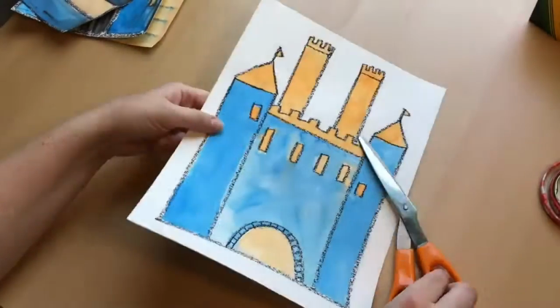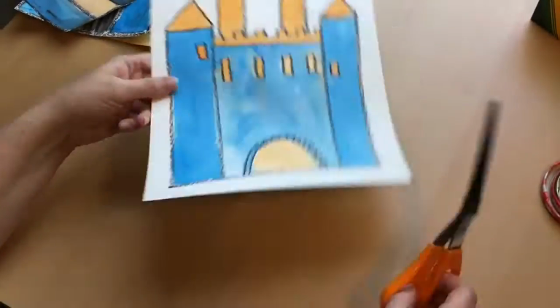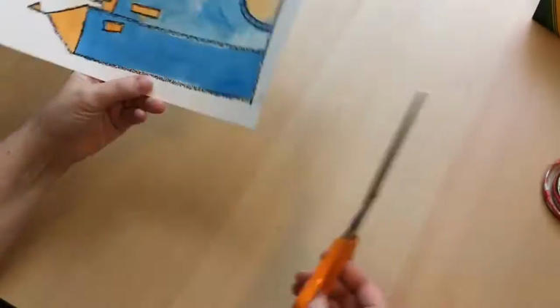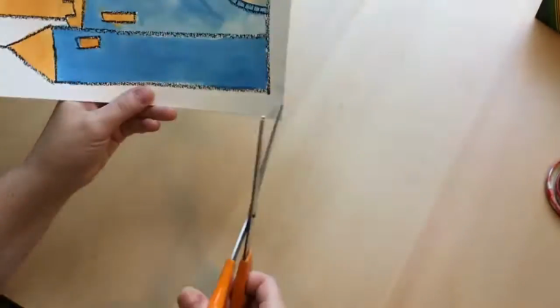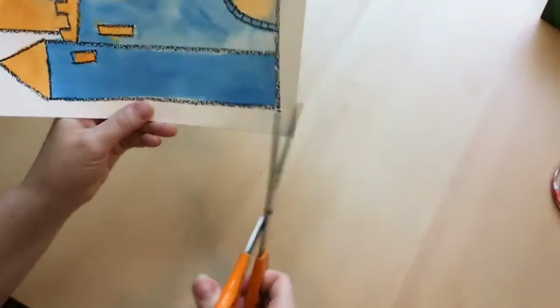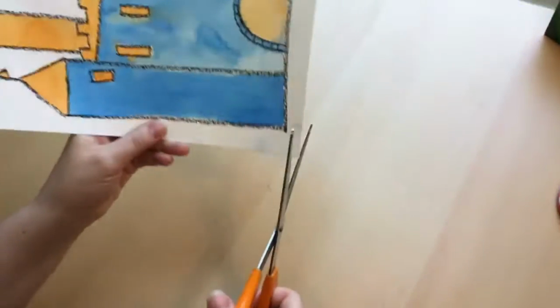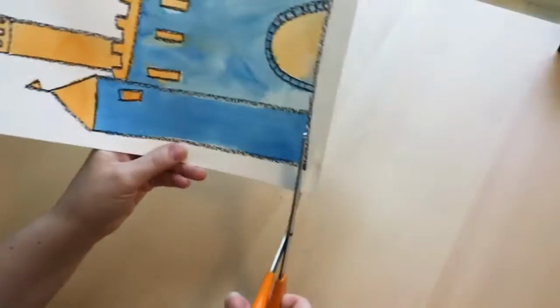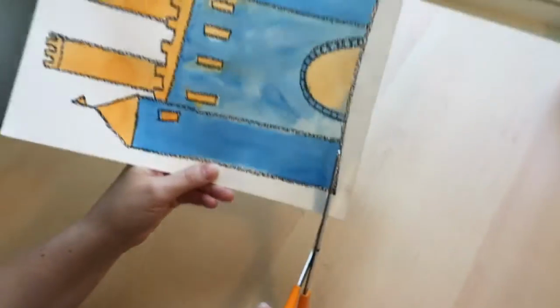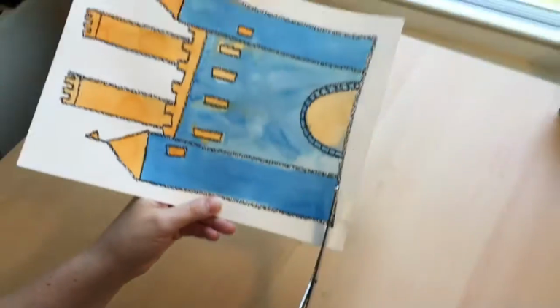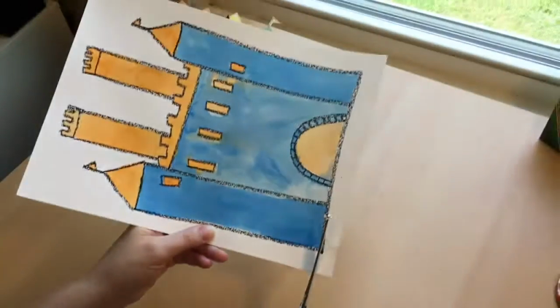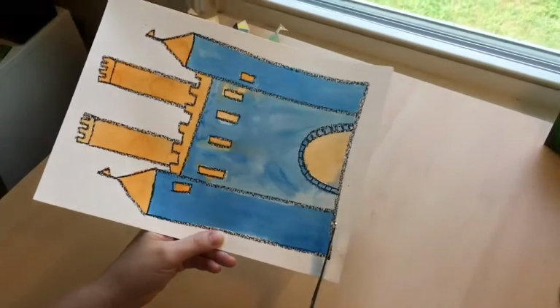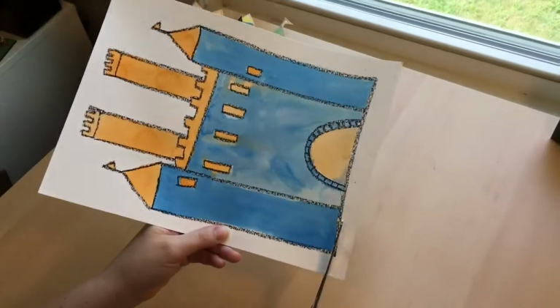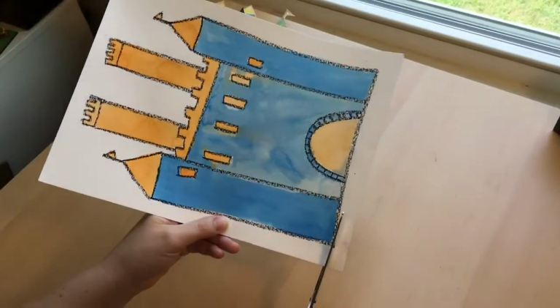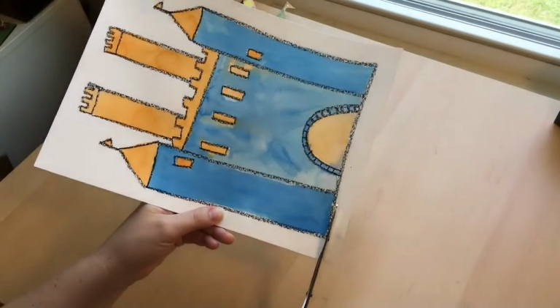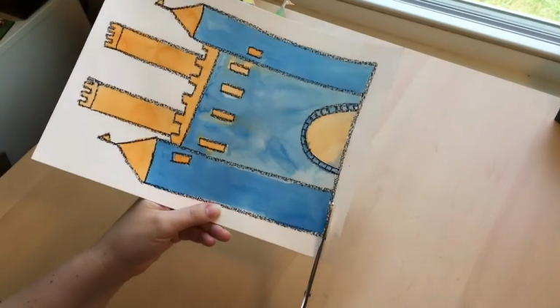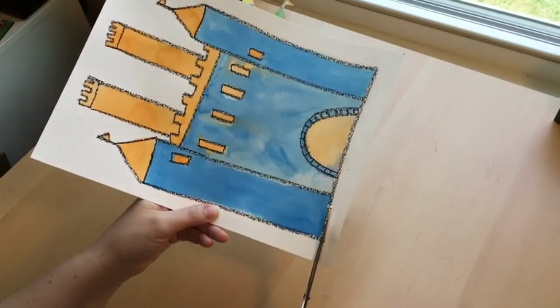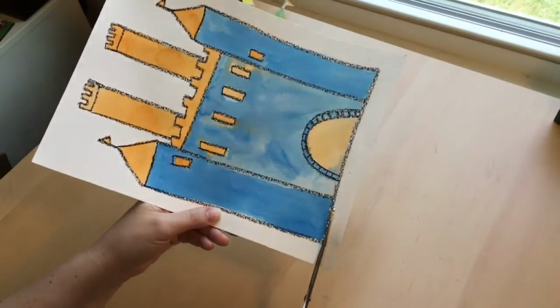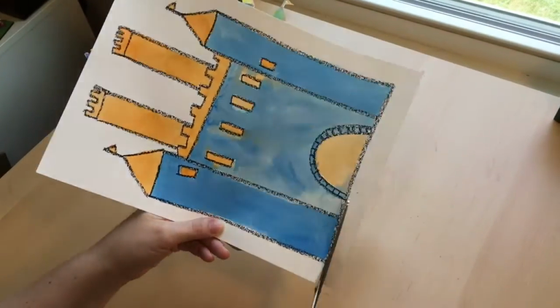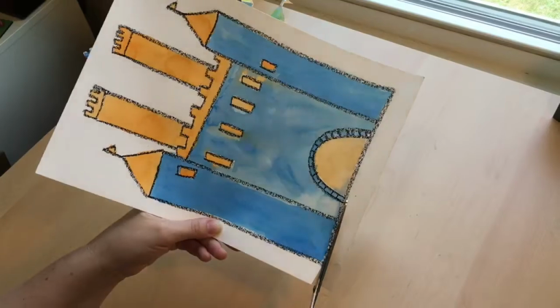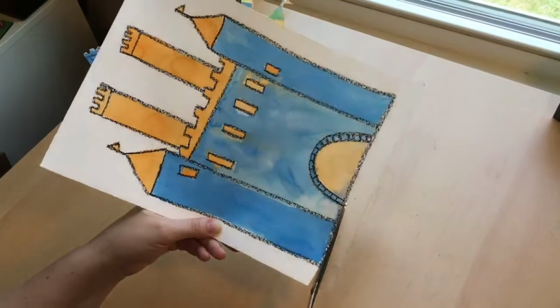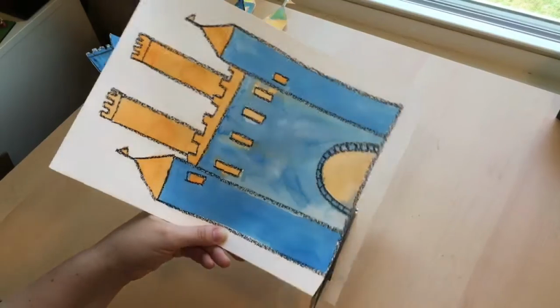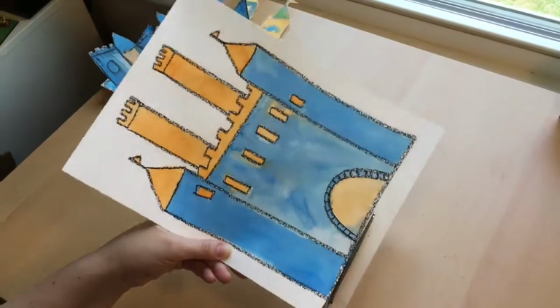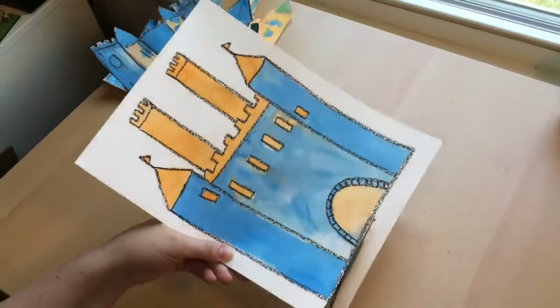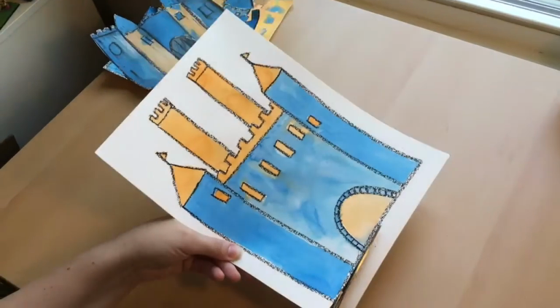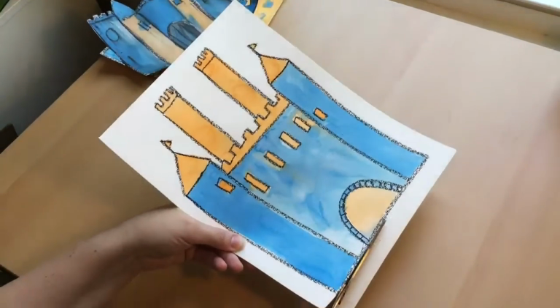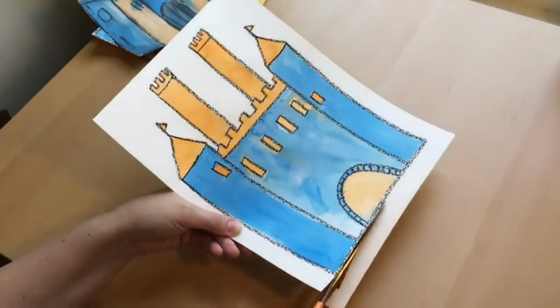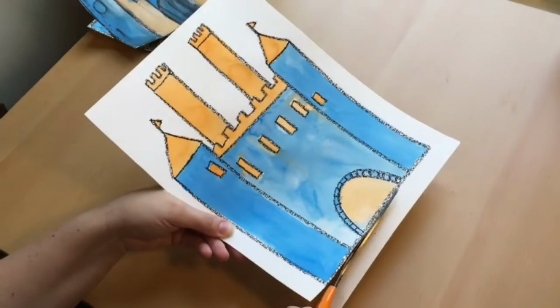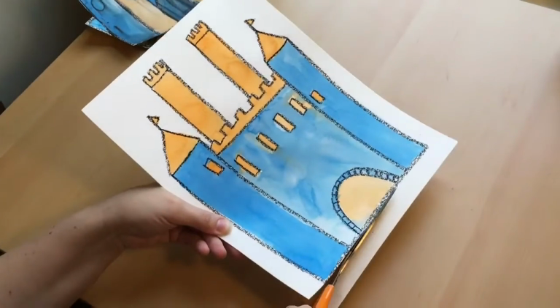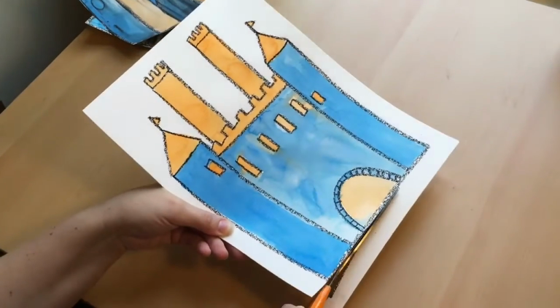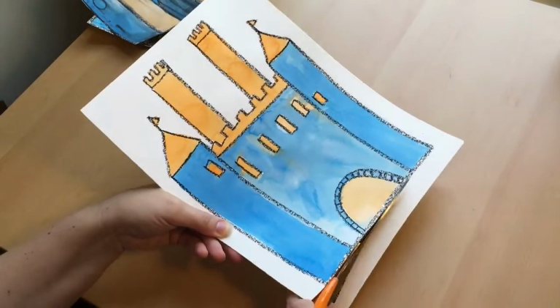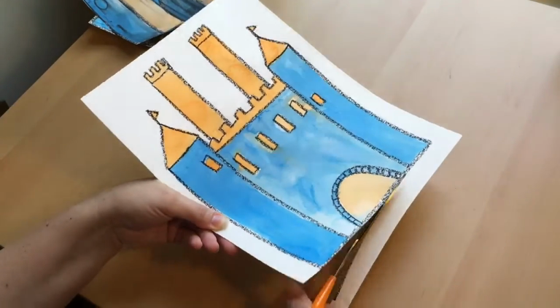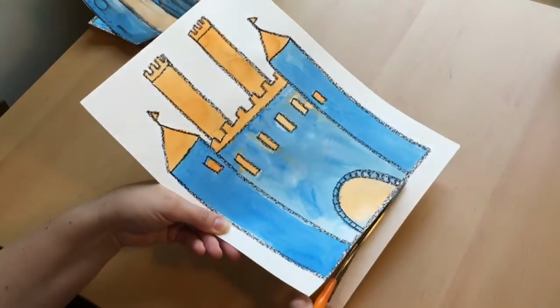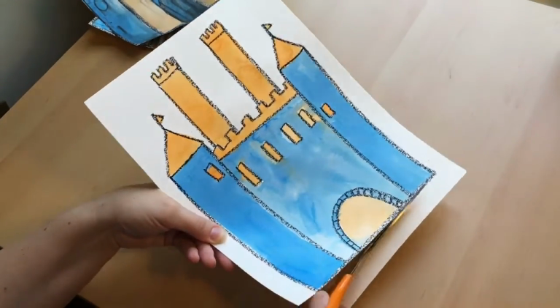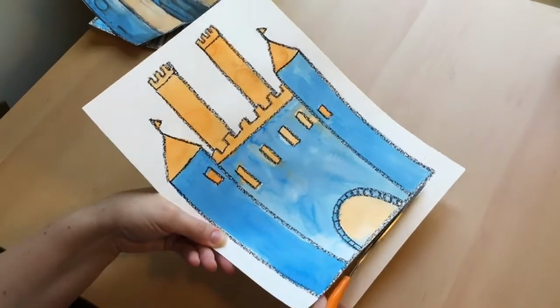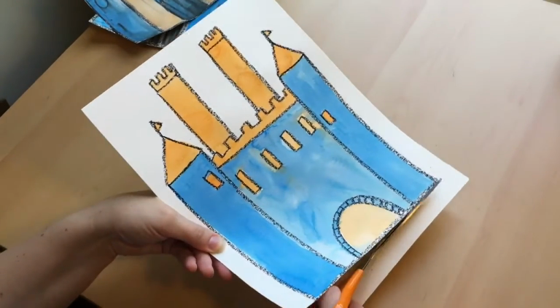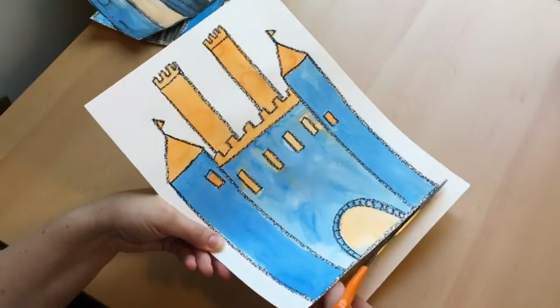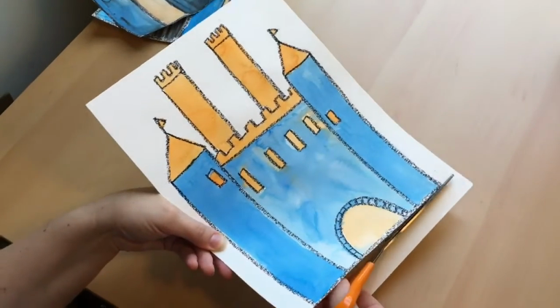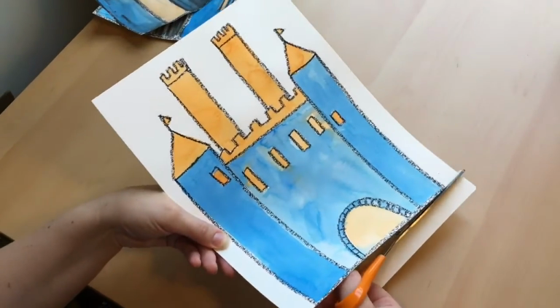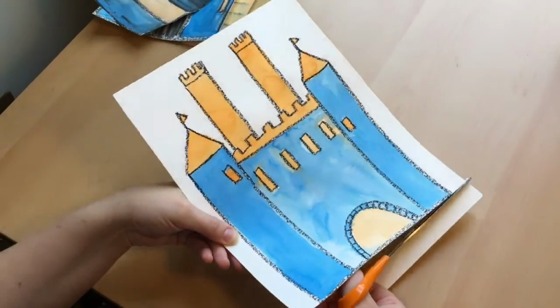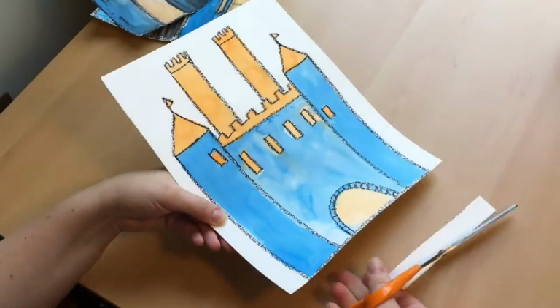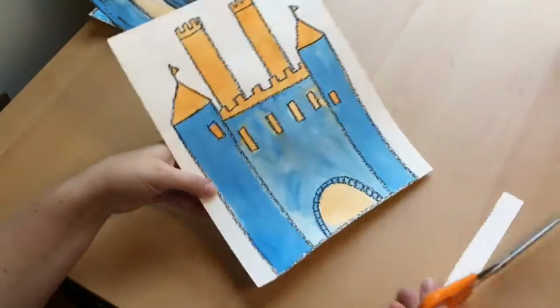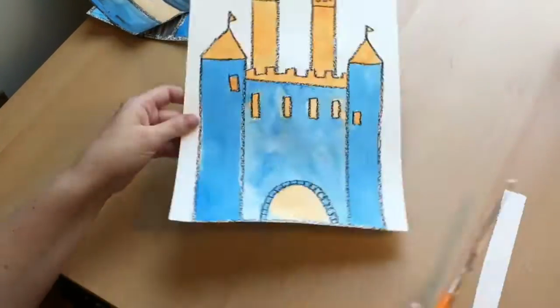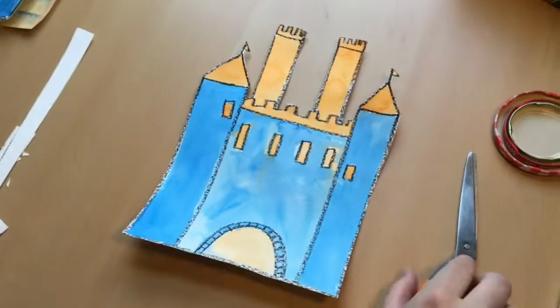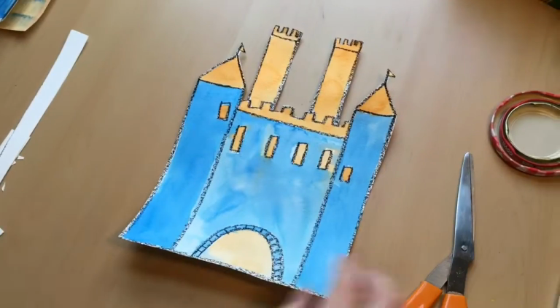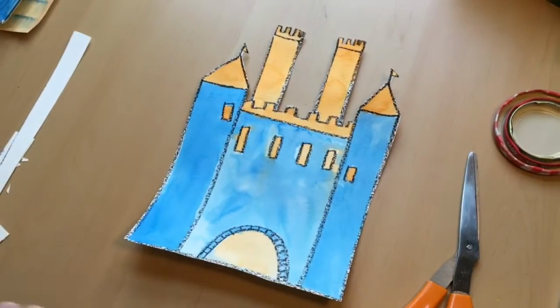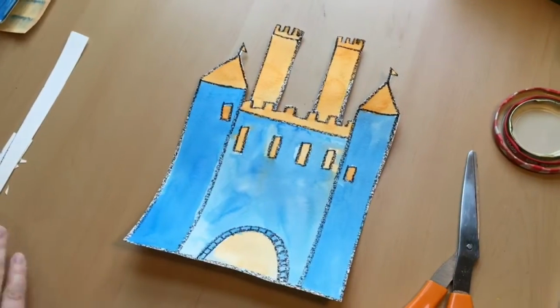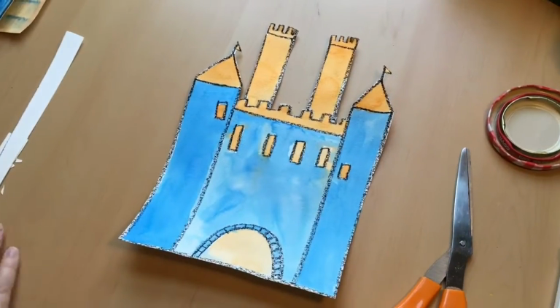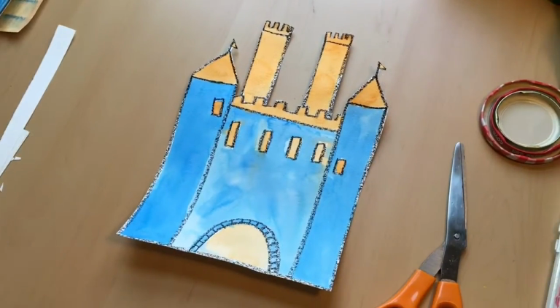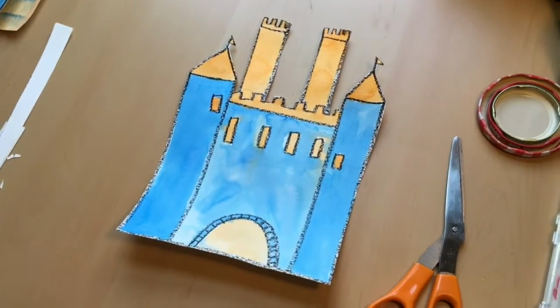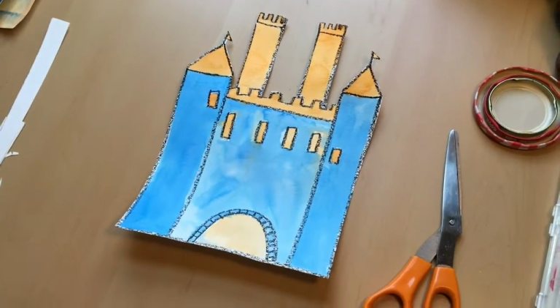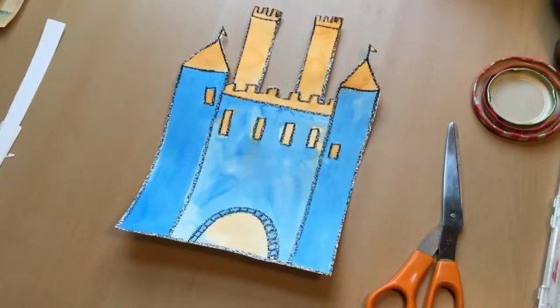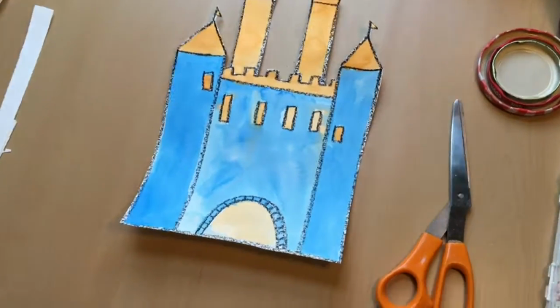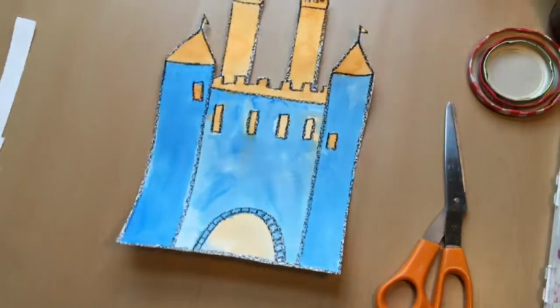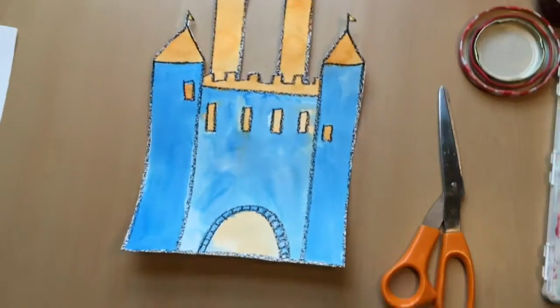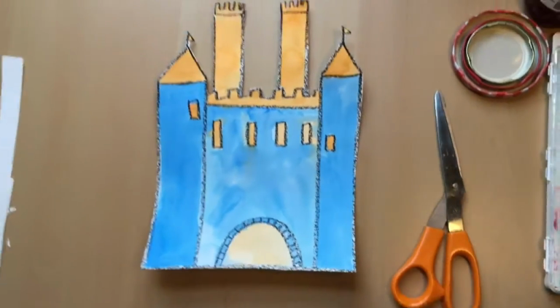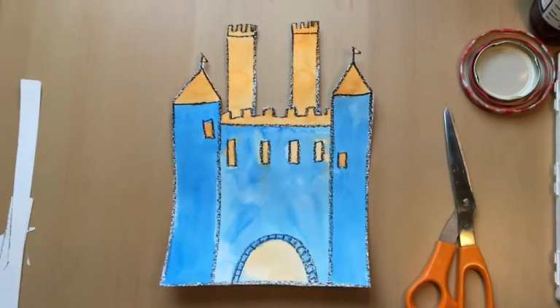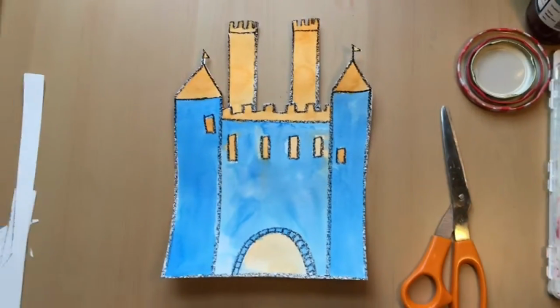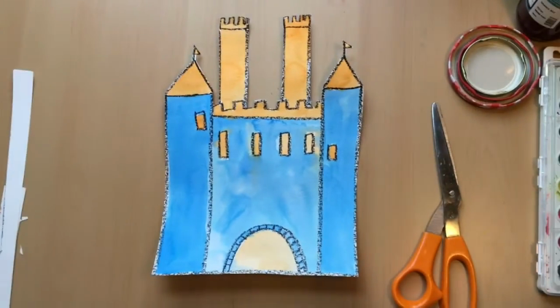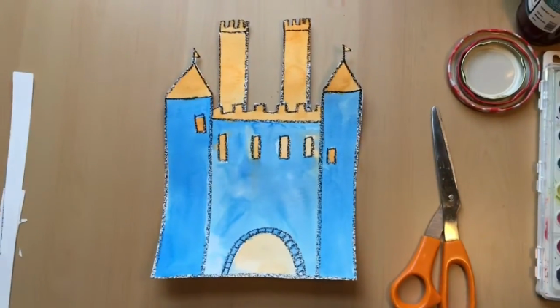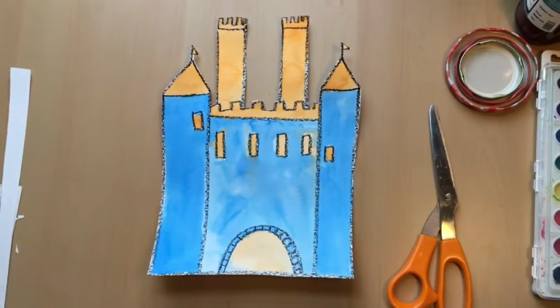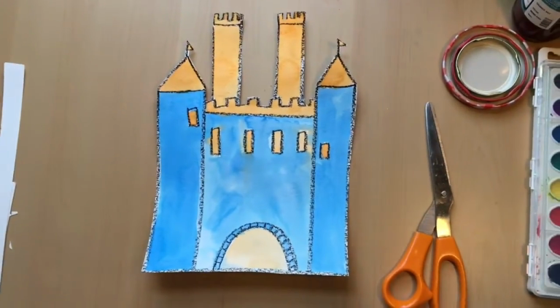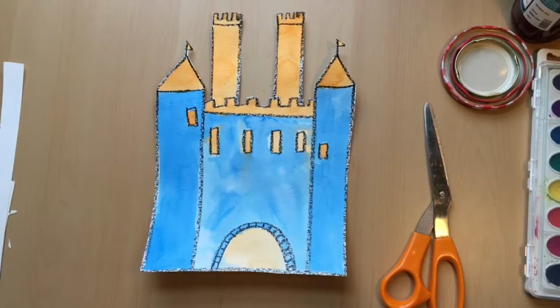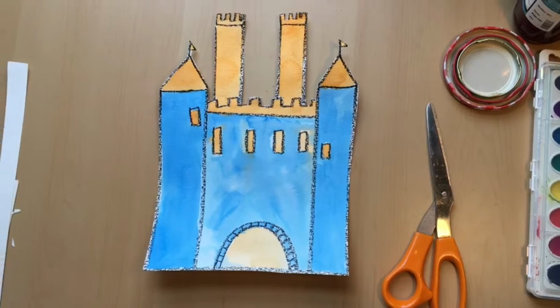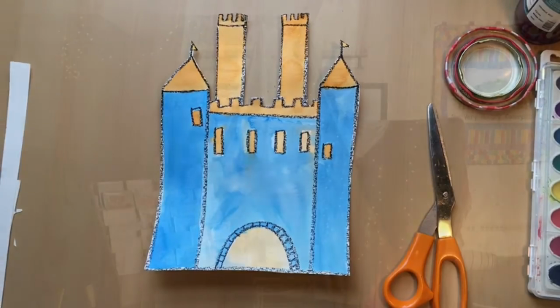The last step is to cut out our castle. This could take a while, so I'll meet you back here when it's all done. There we go — another project in the books.